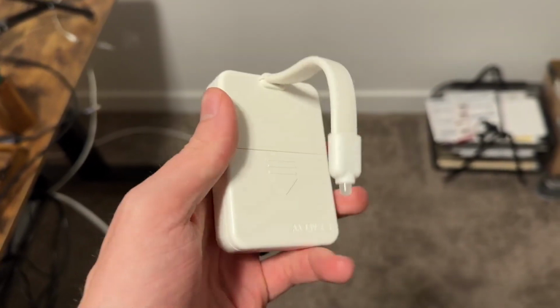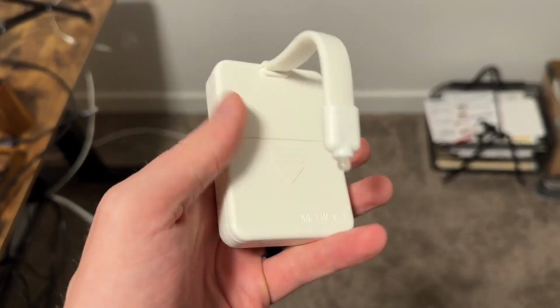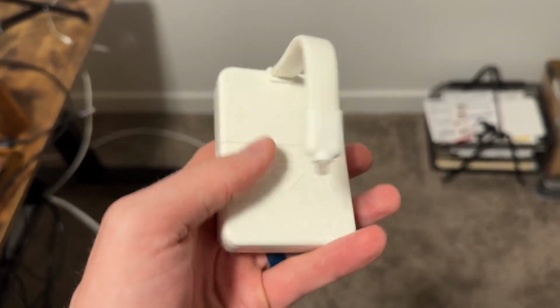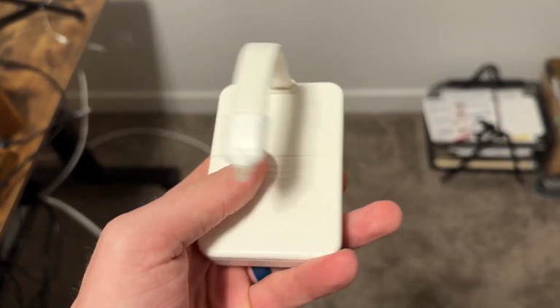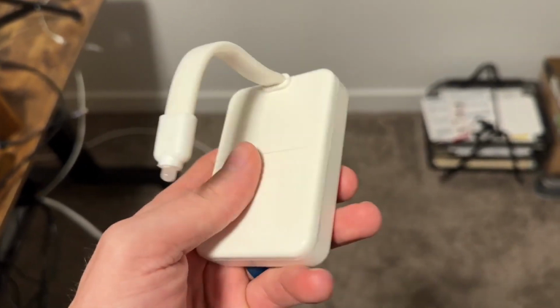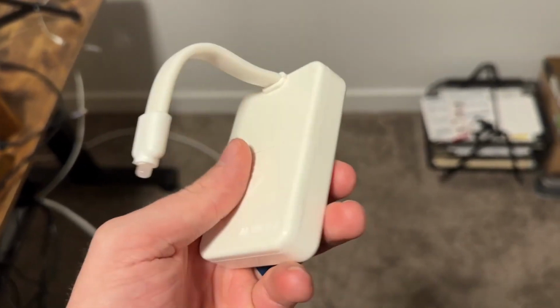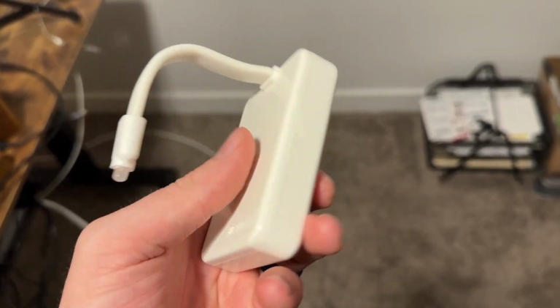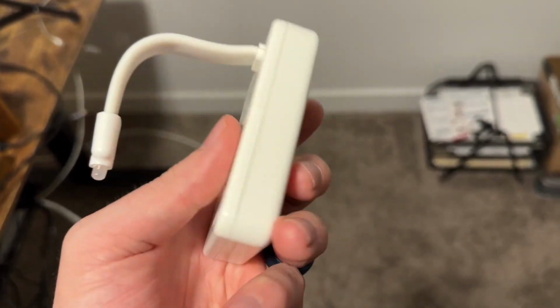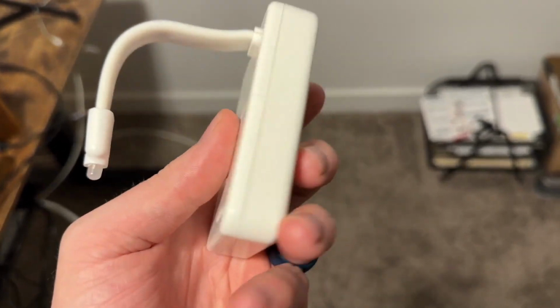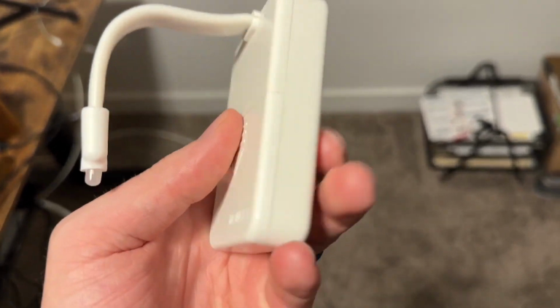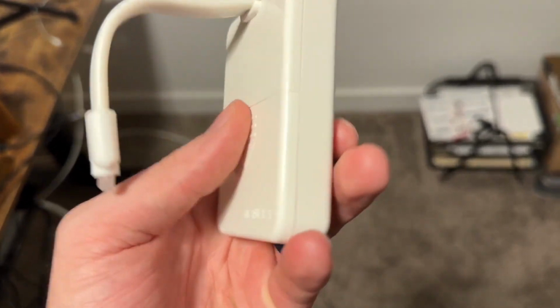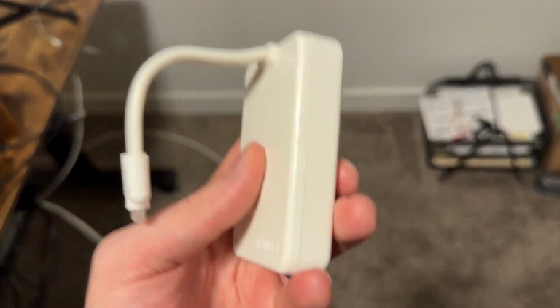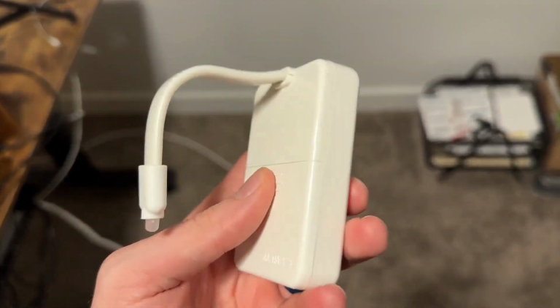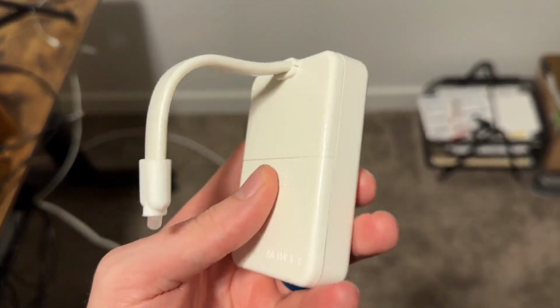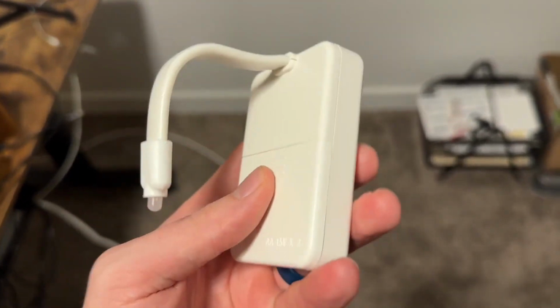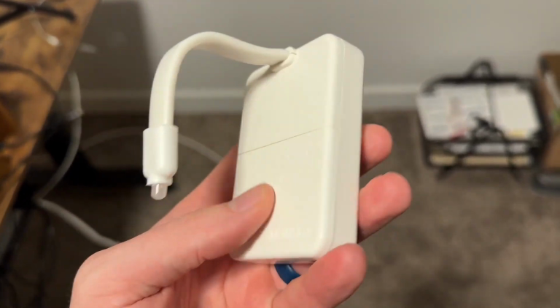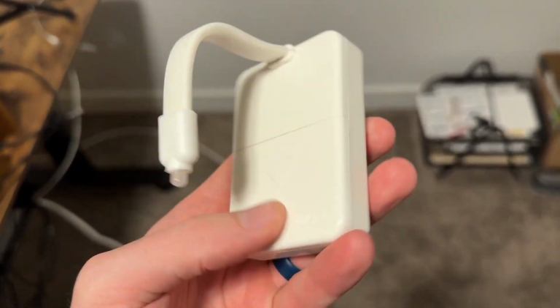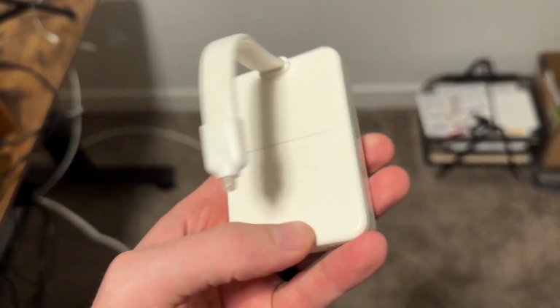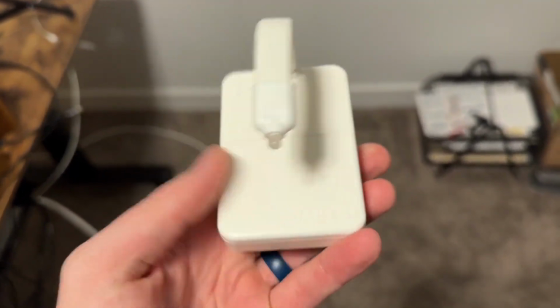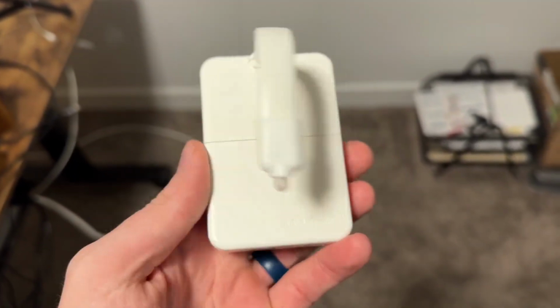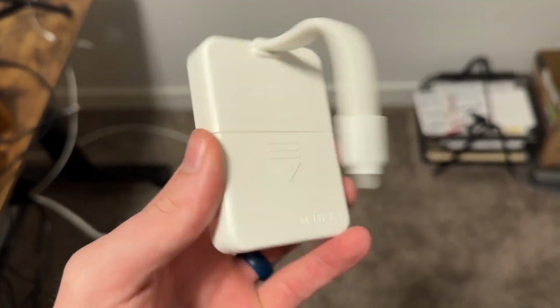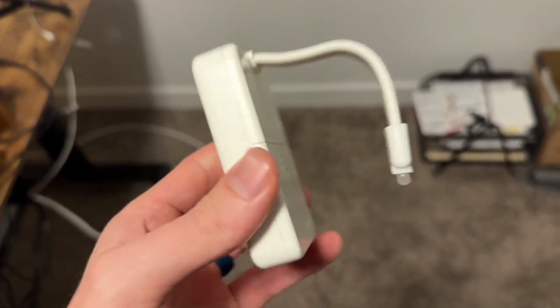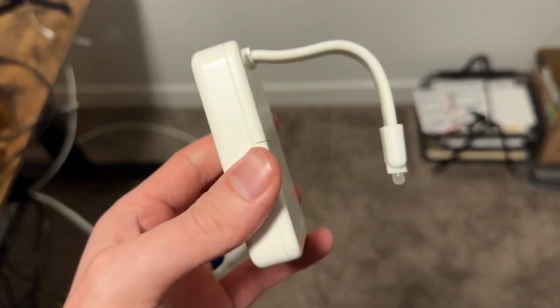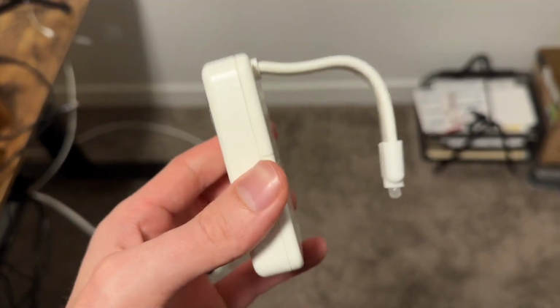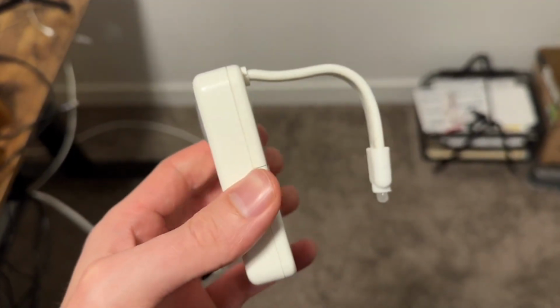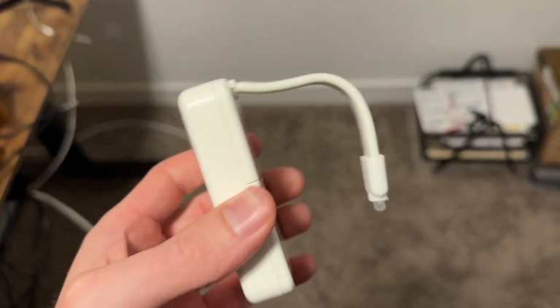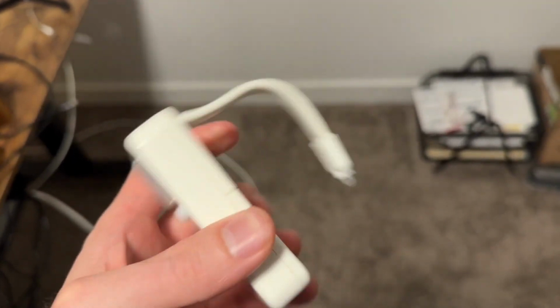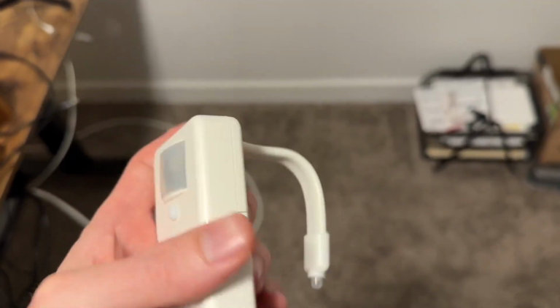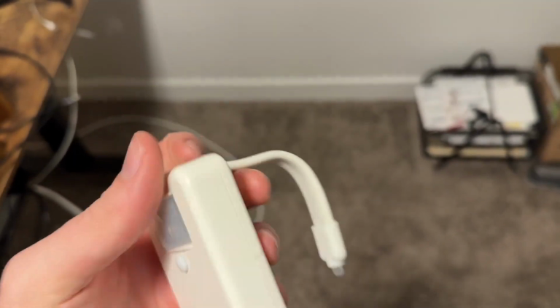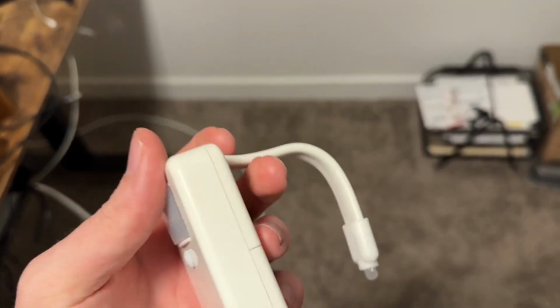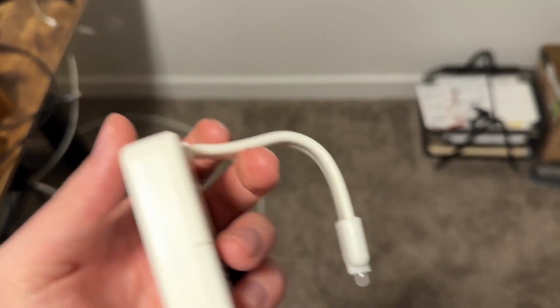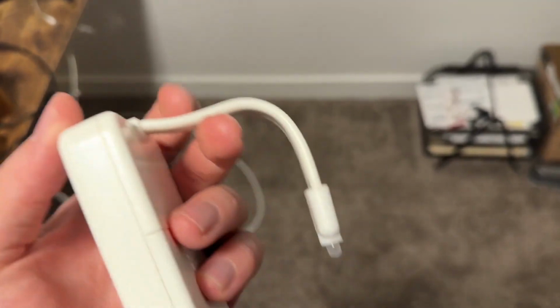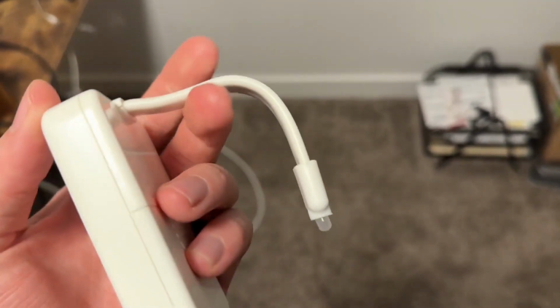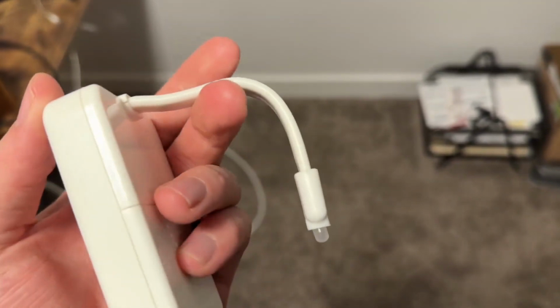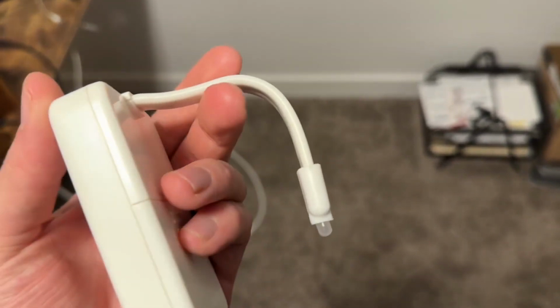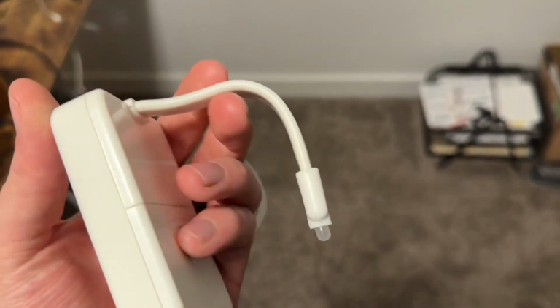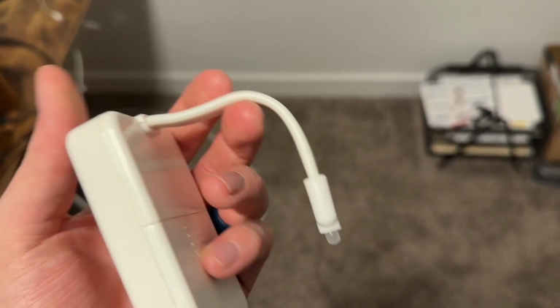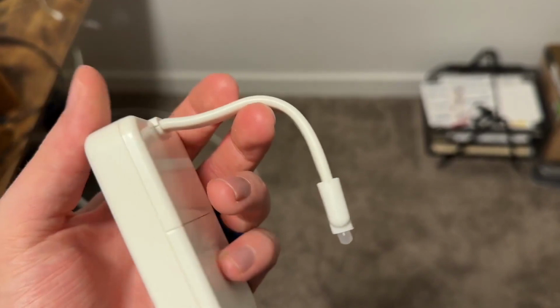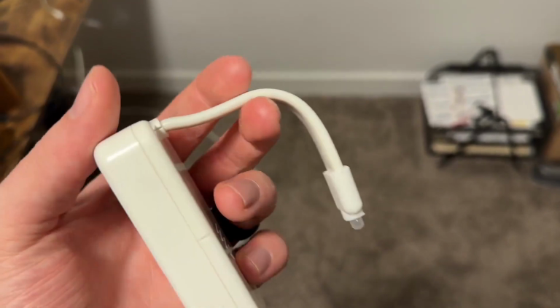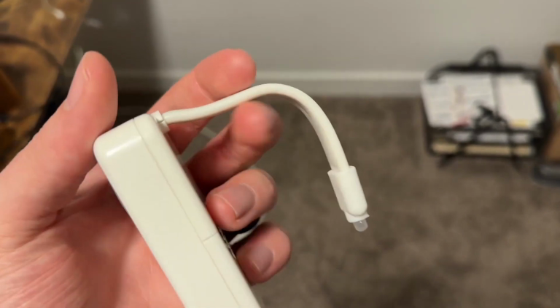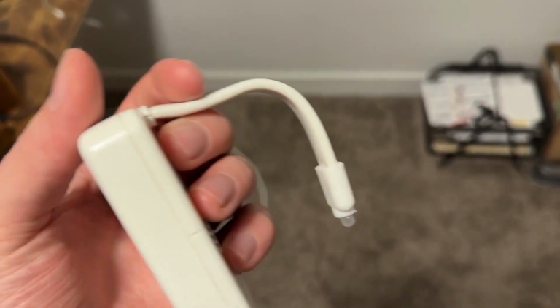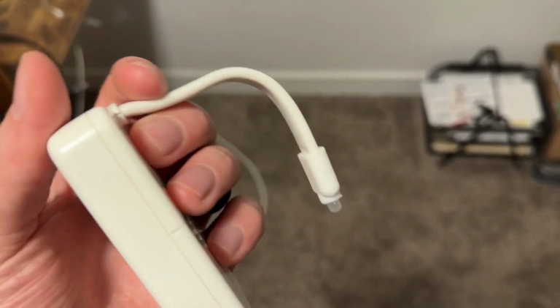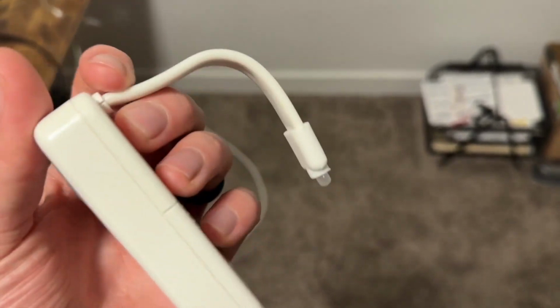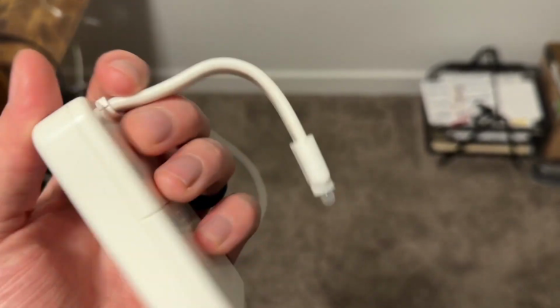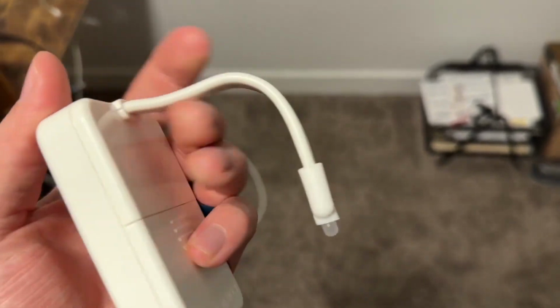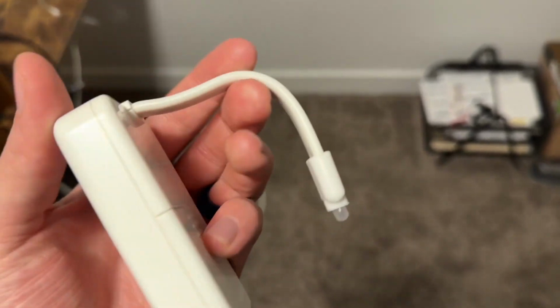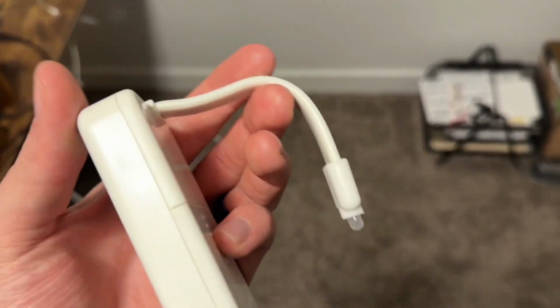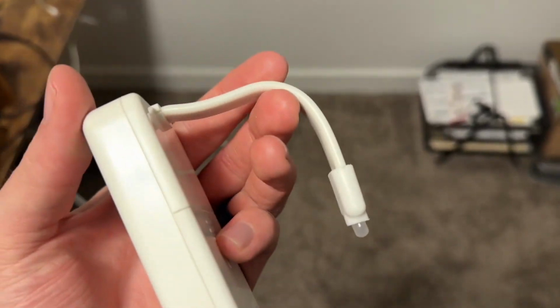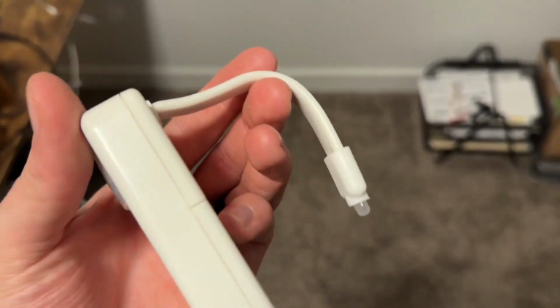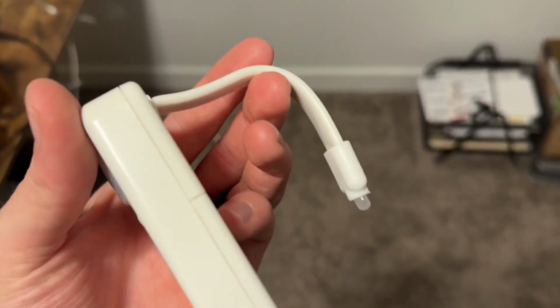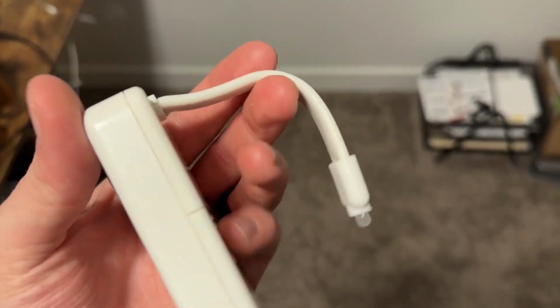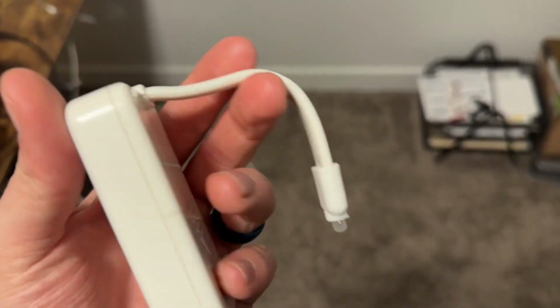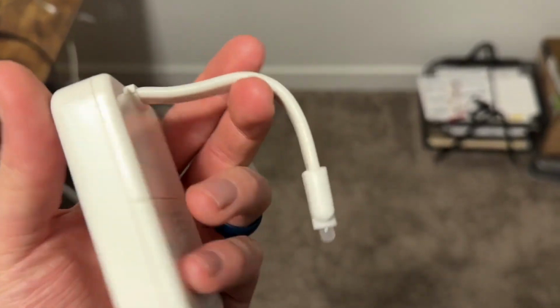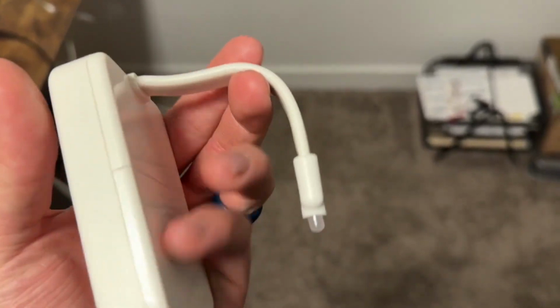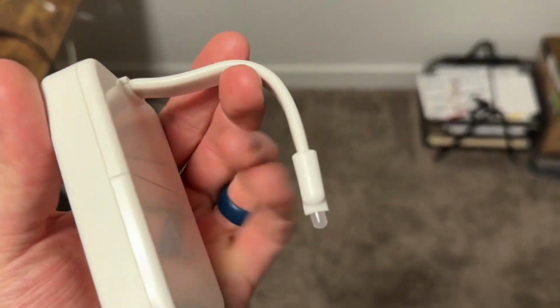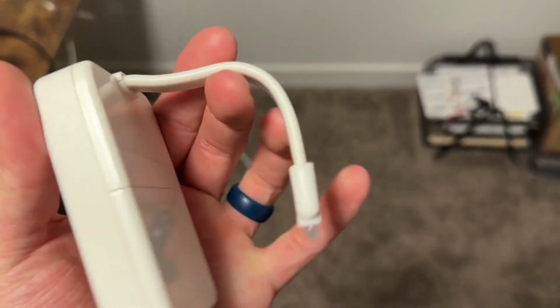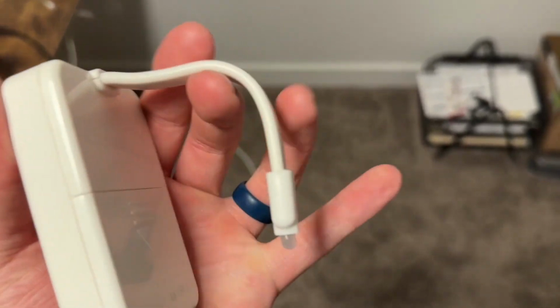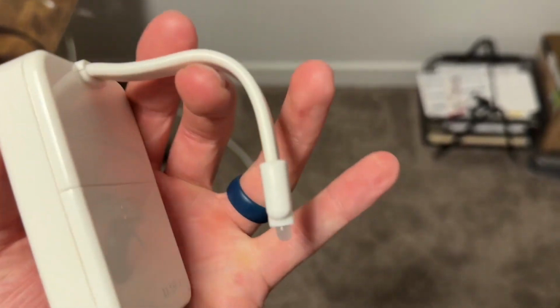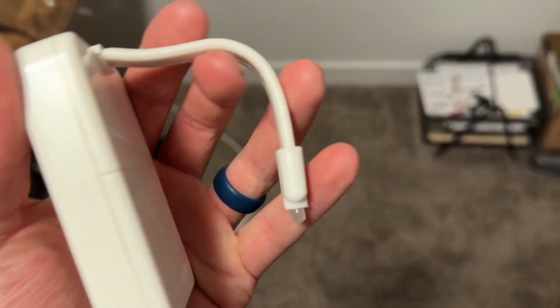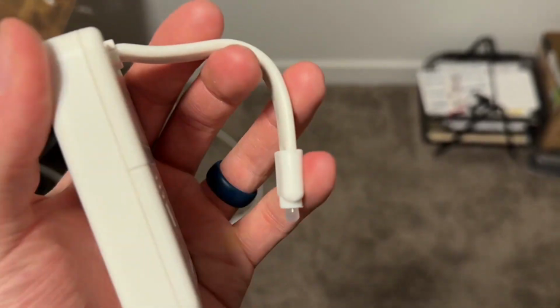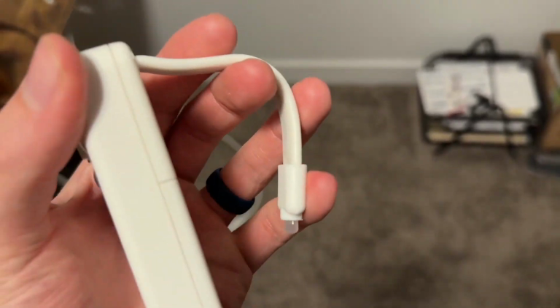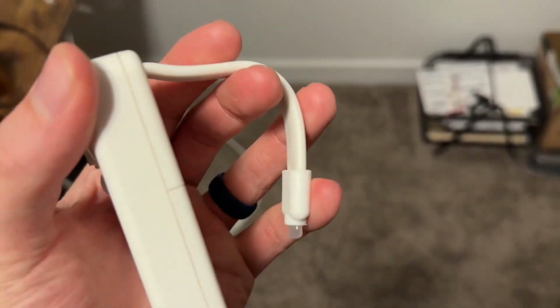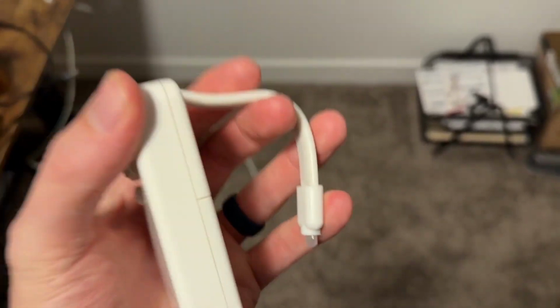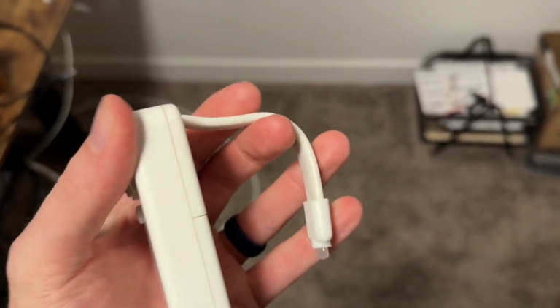The first thing to know is this takes three AA batteries that are sold separately. Inside it has a nice little clip that allows you to put it on the toilet seat very easily.